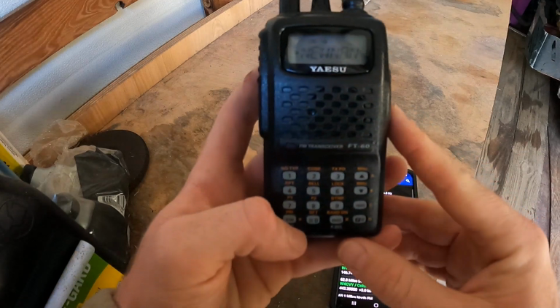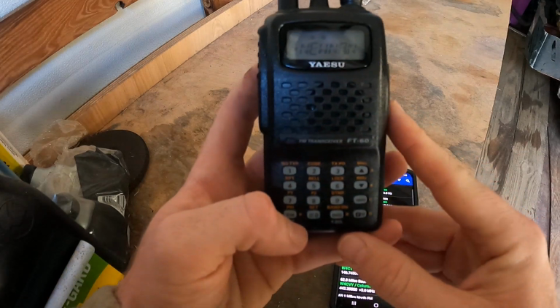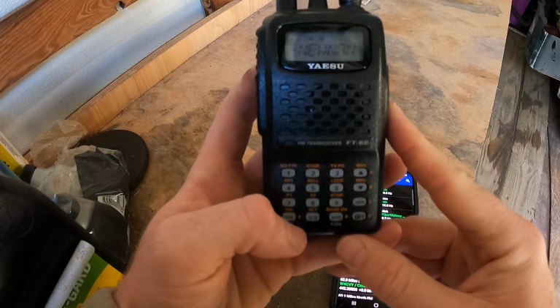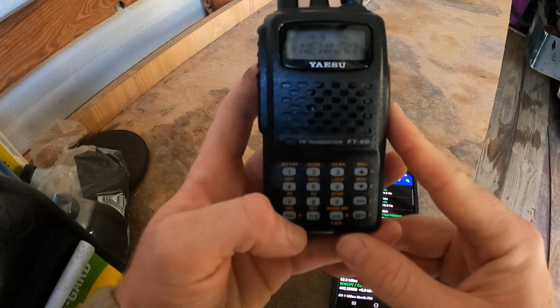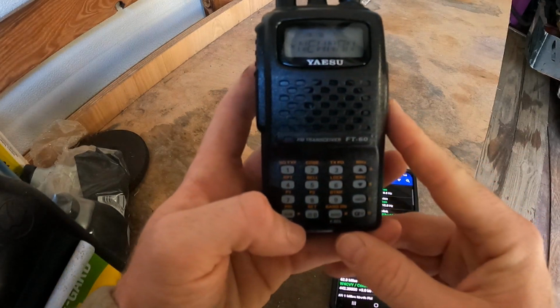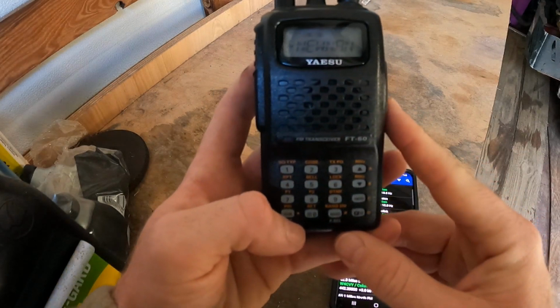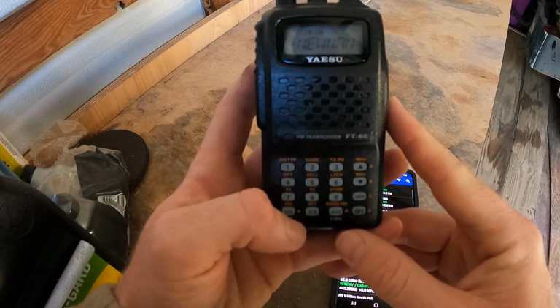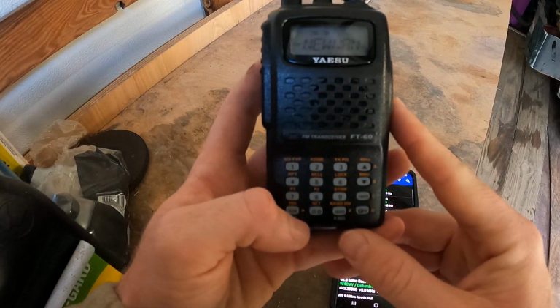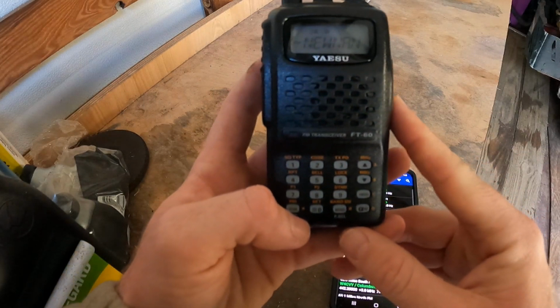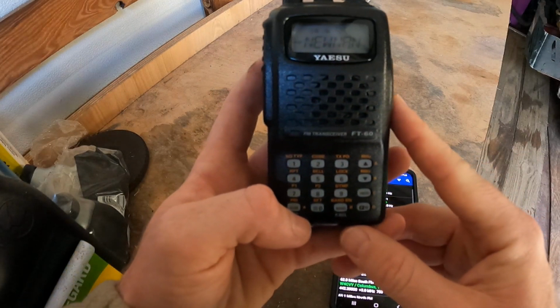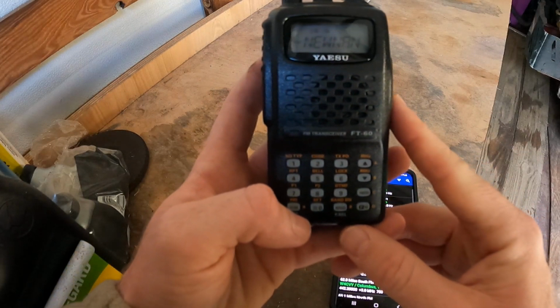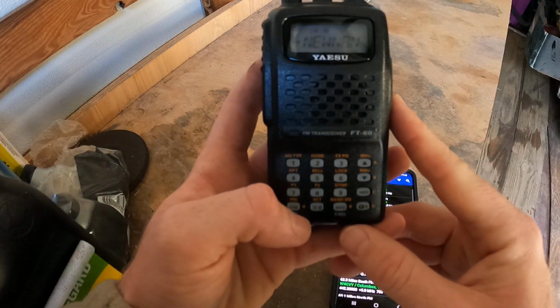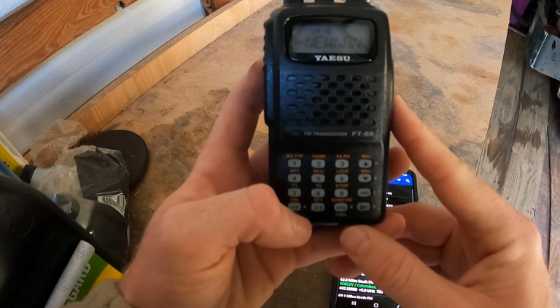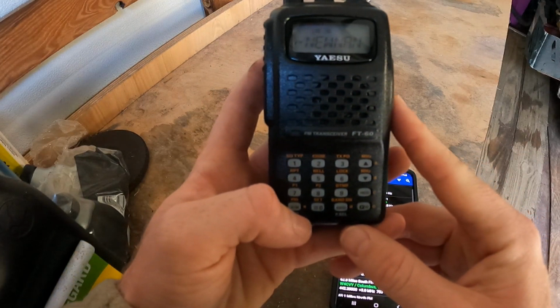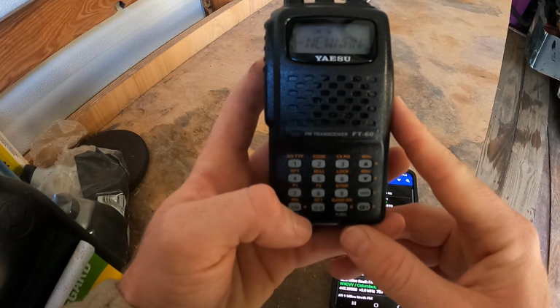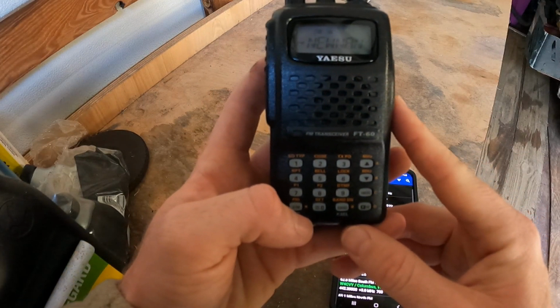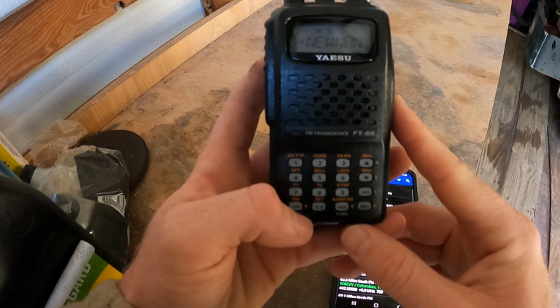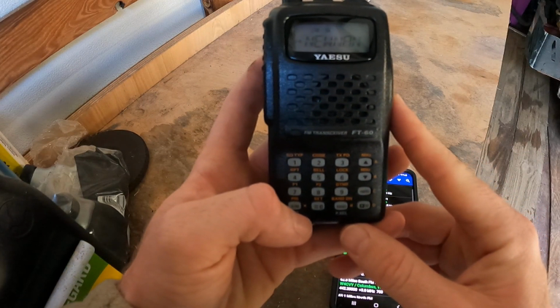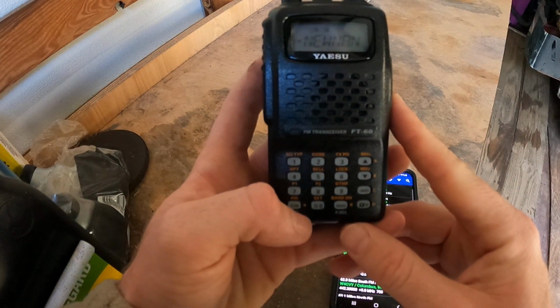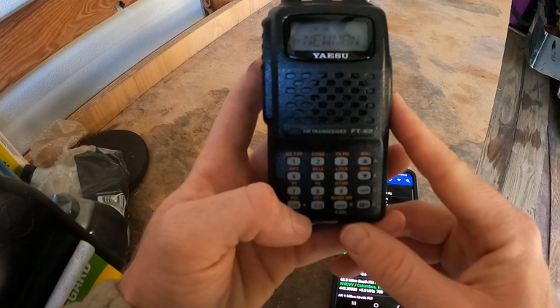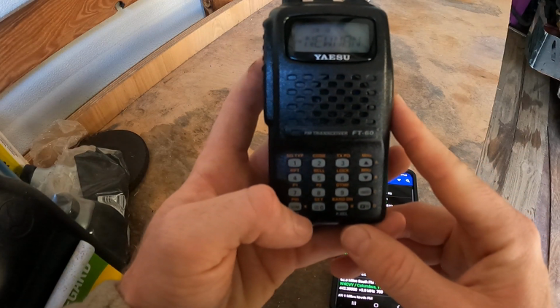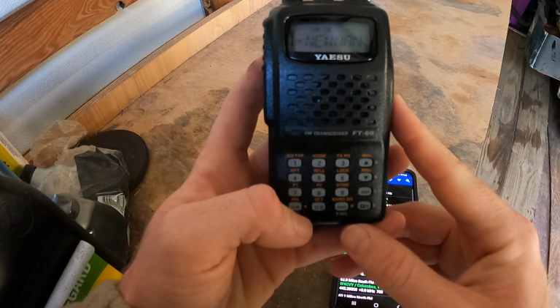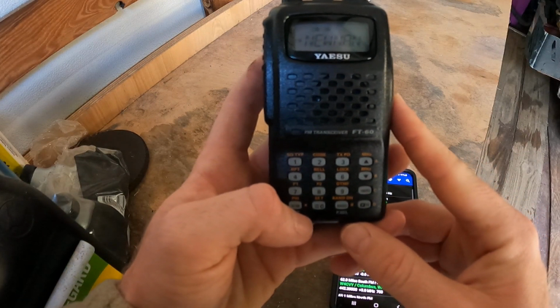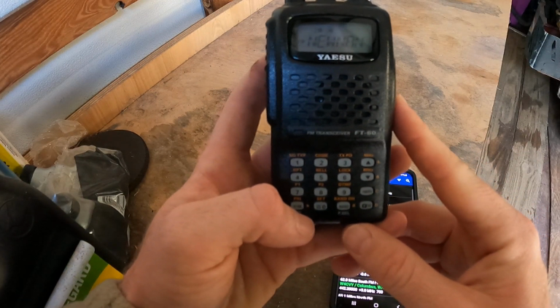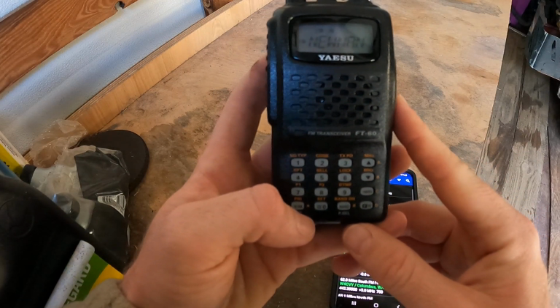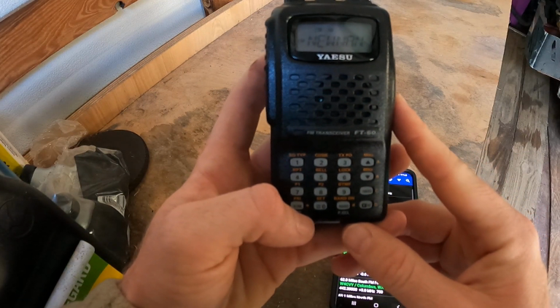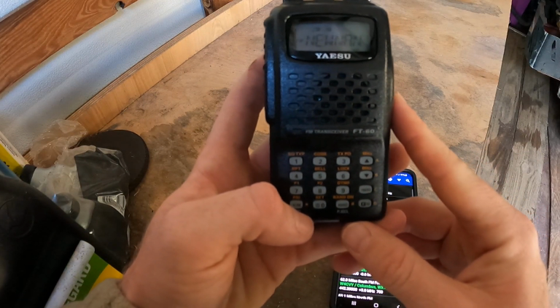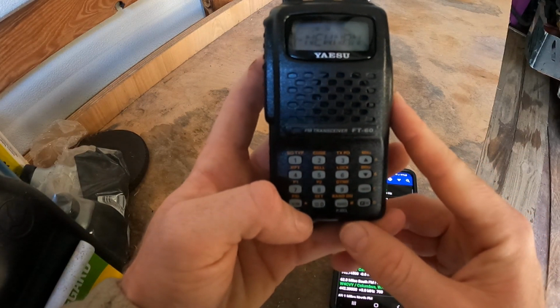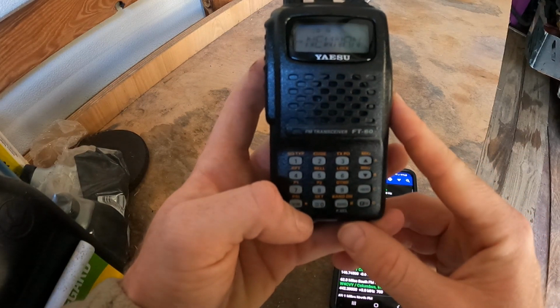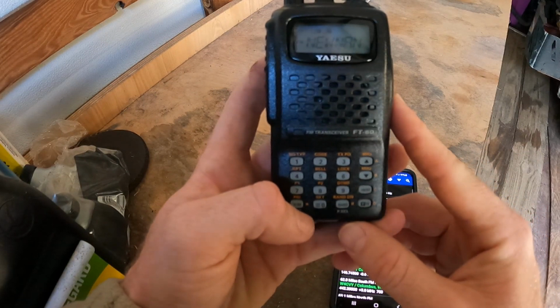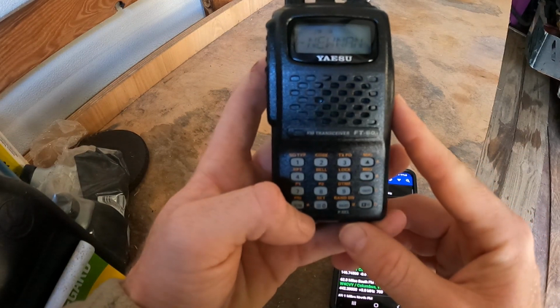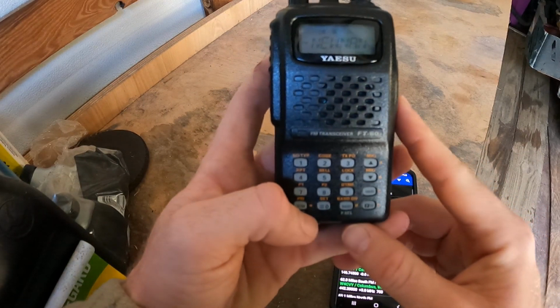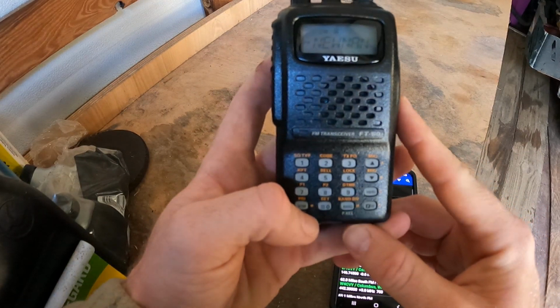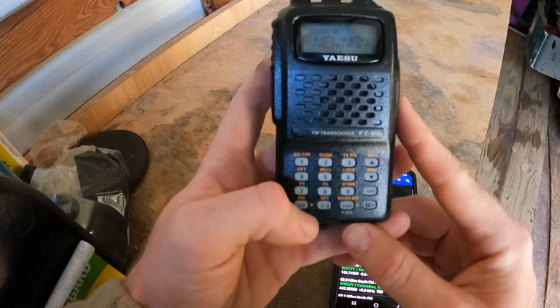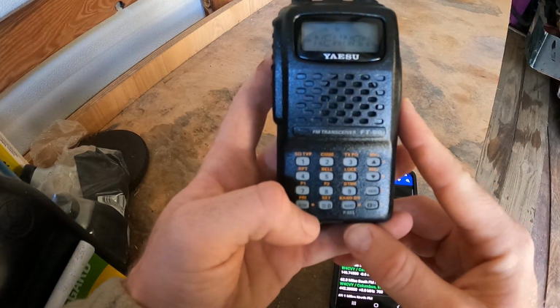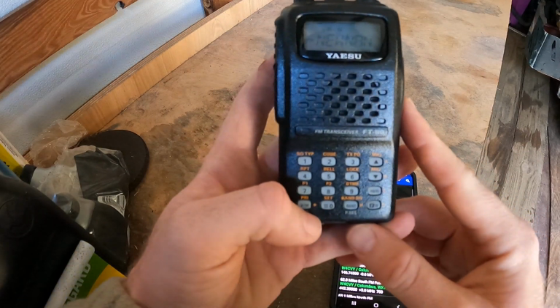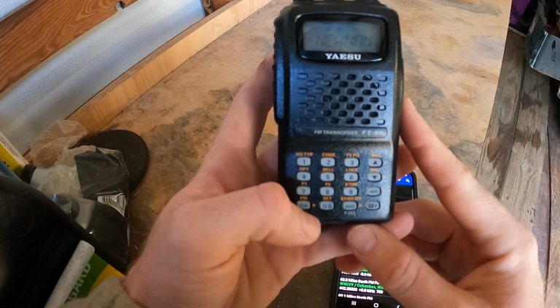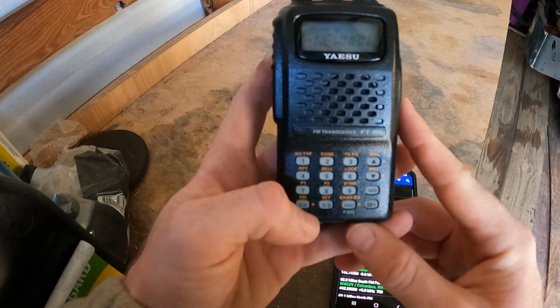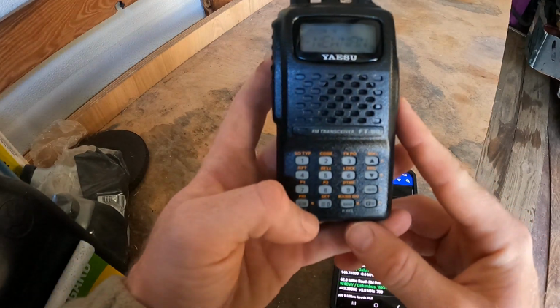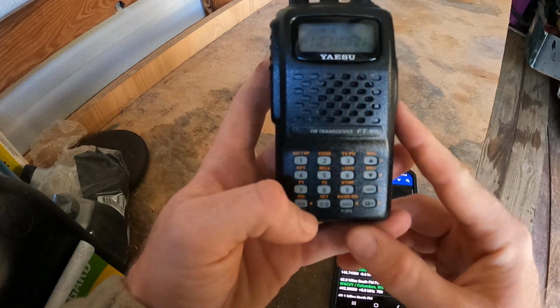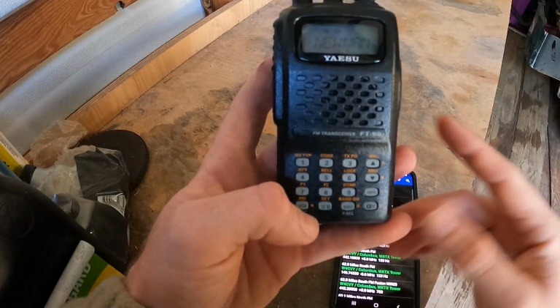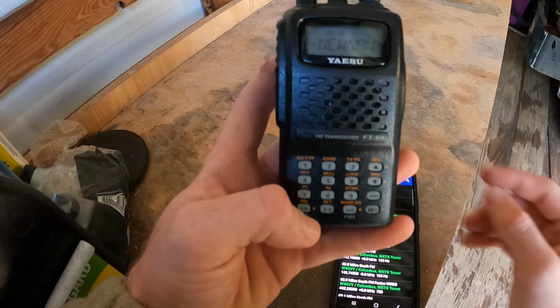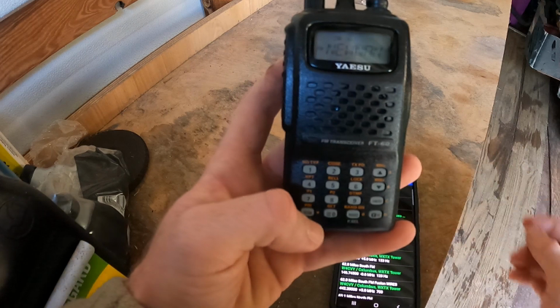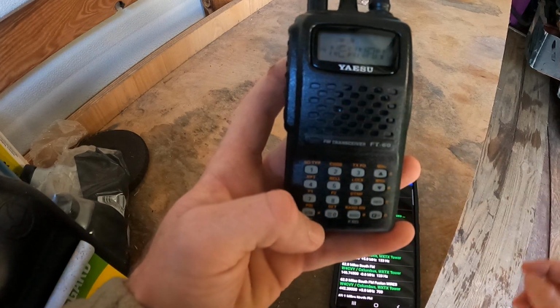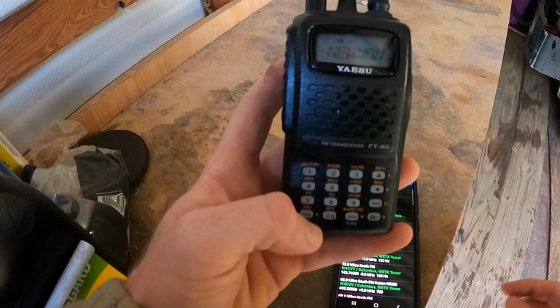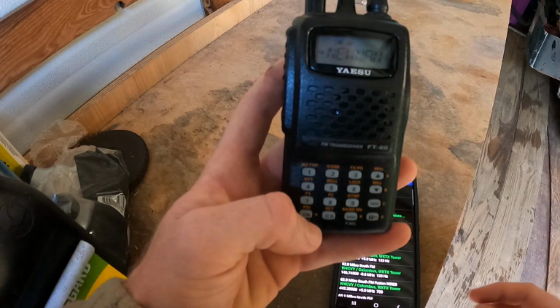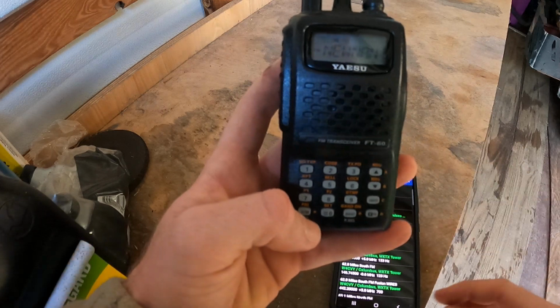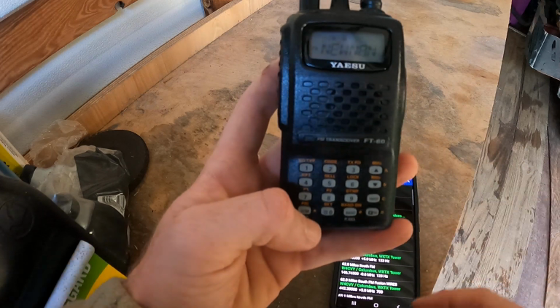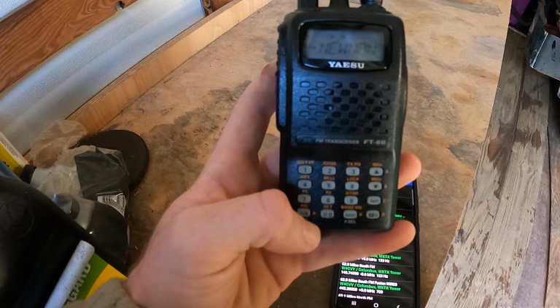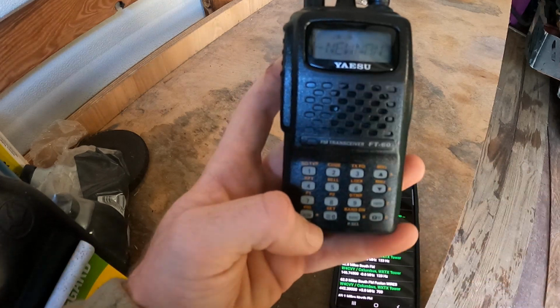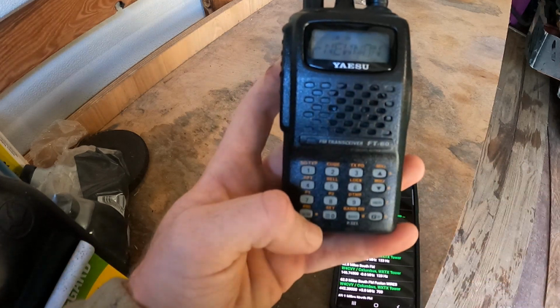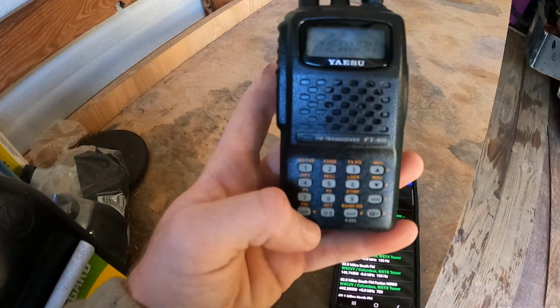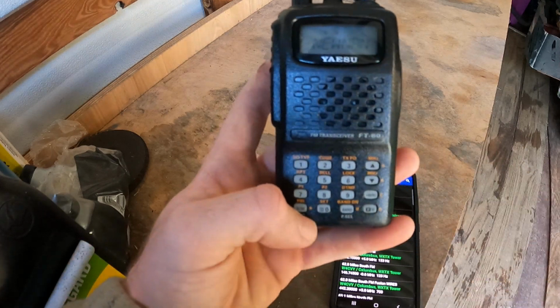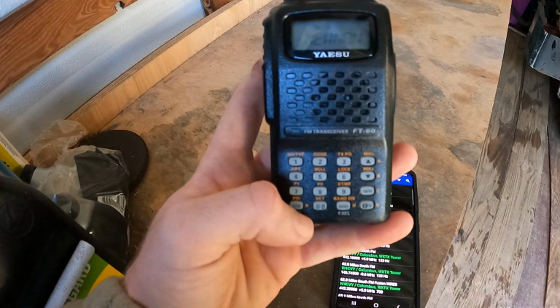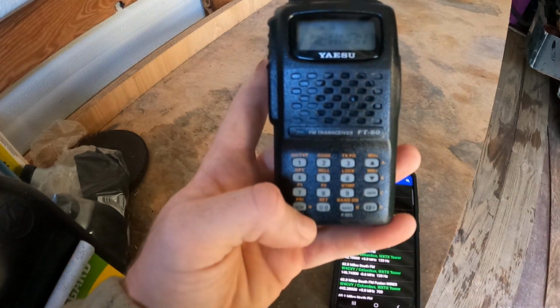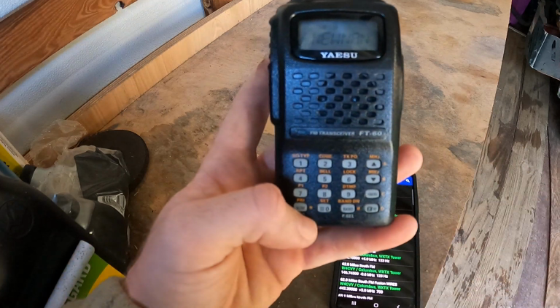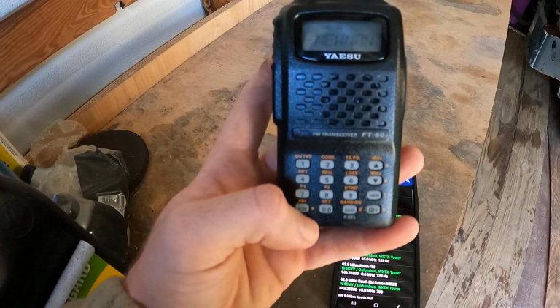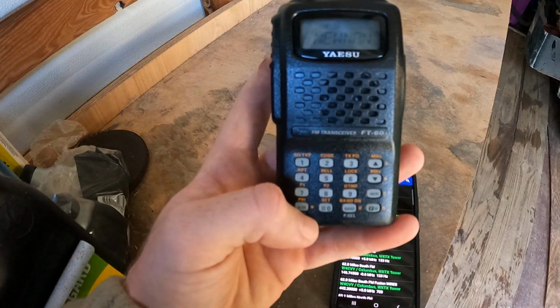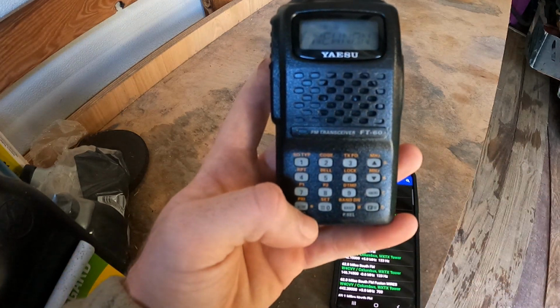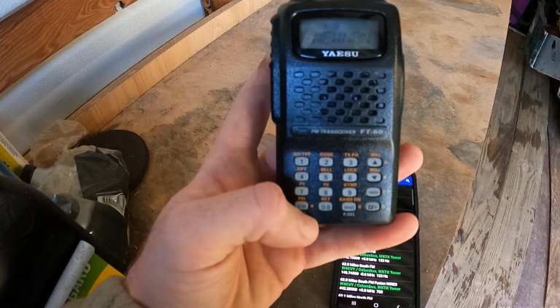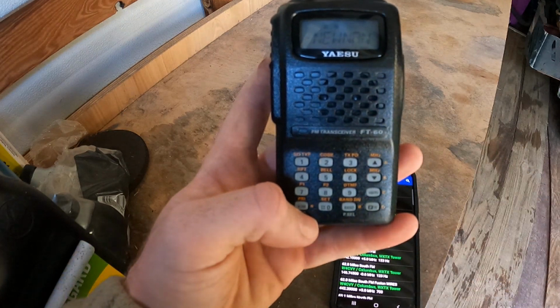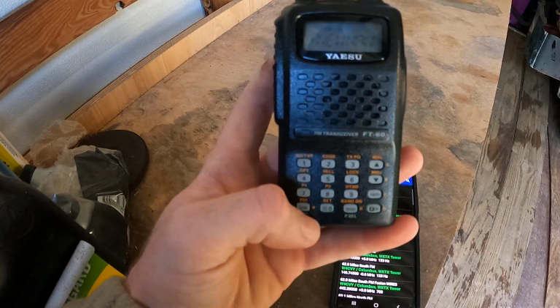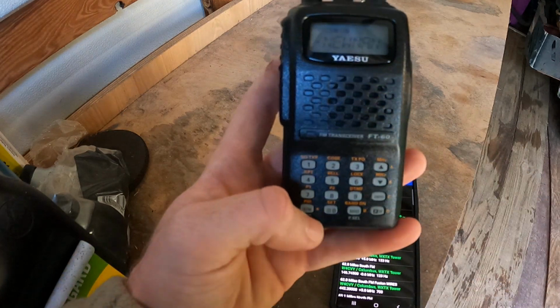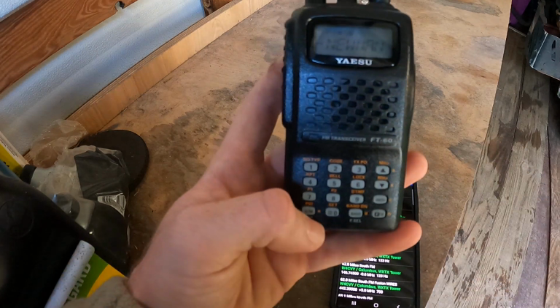Hey everyone, this is KQ4FIW and today I'm going to teach you how to manually program your FT-60.